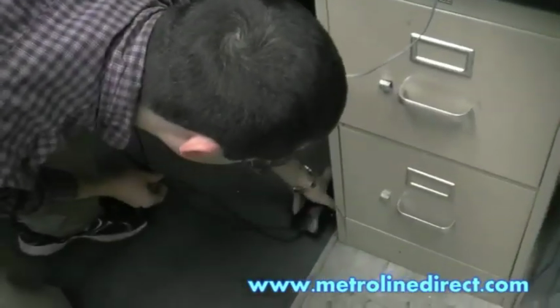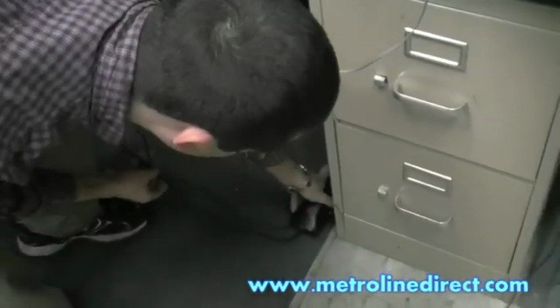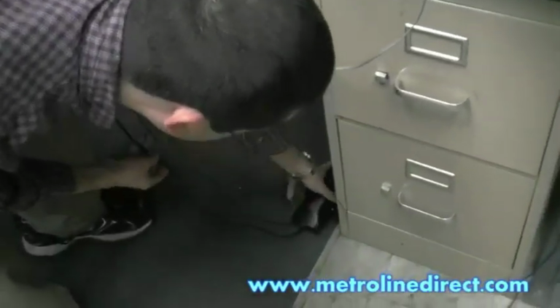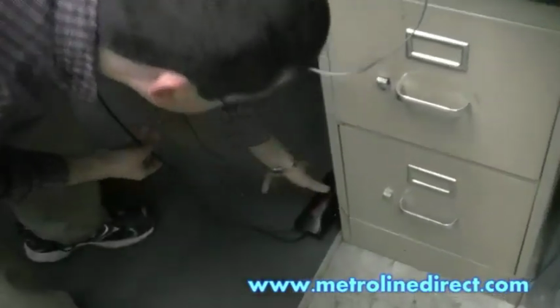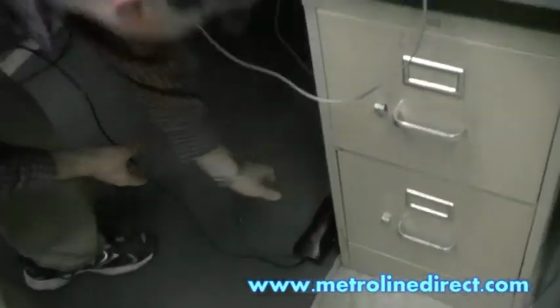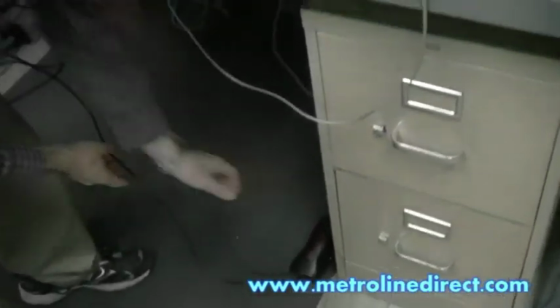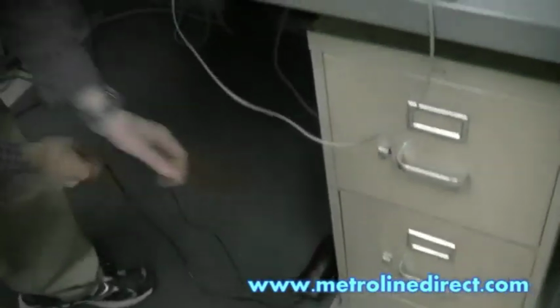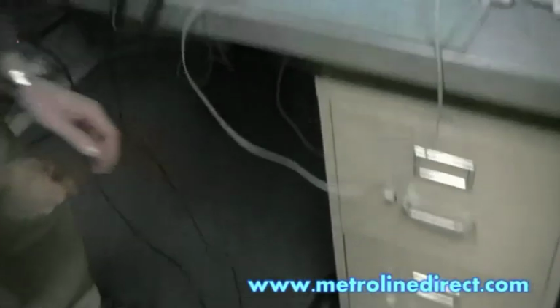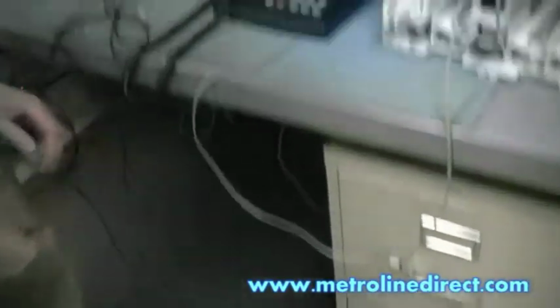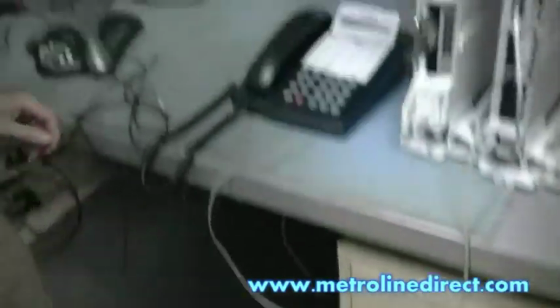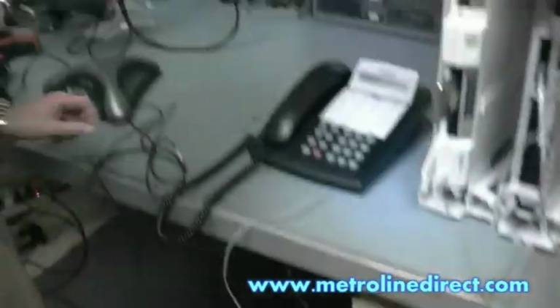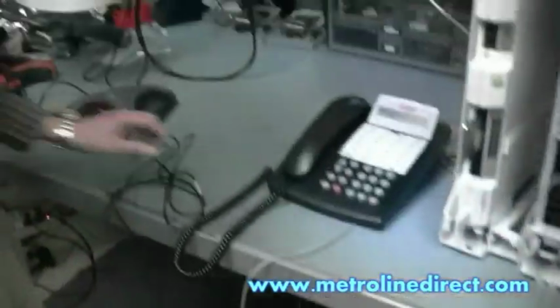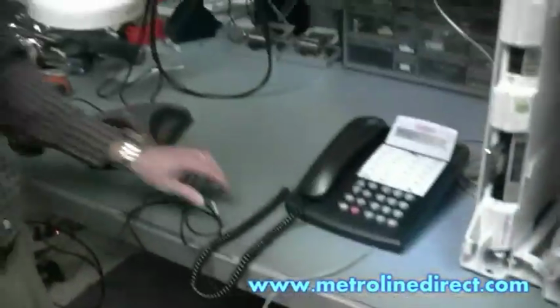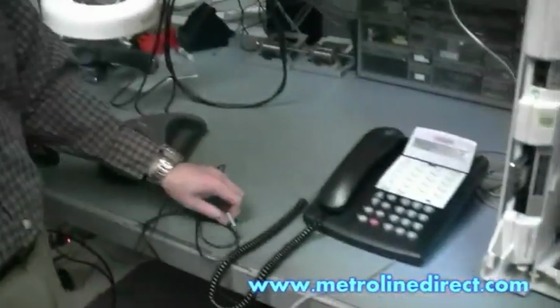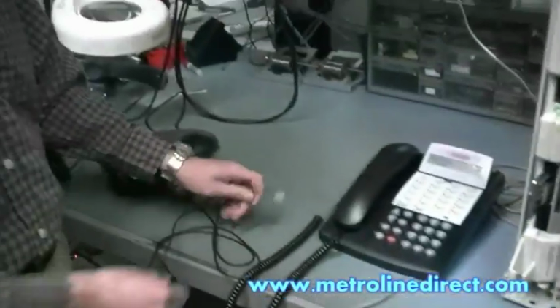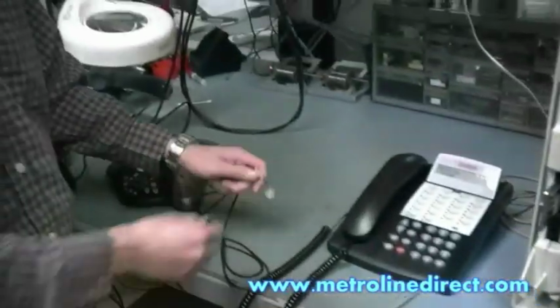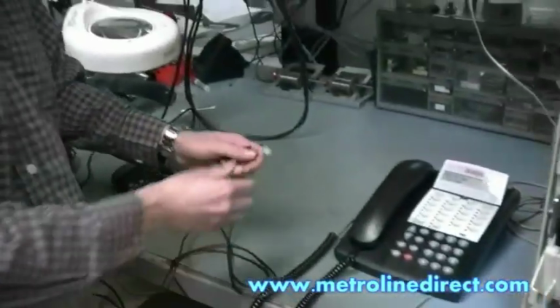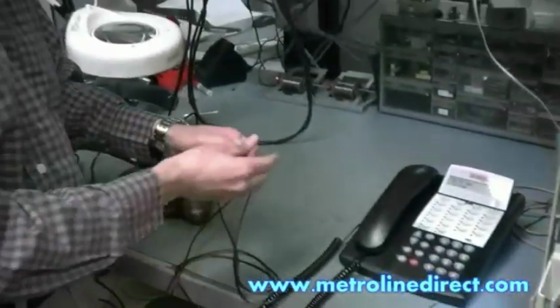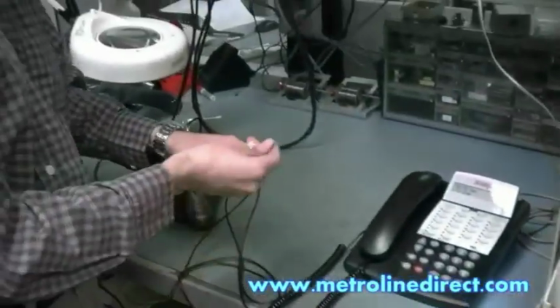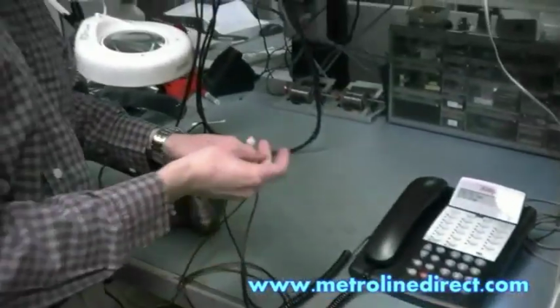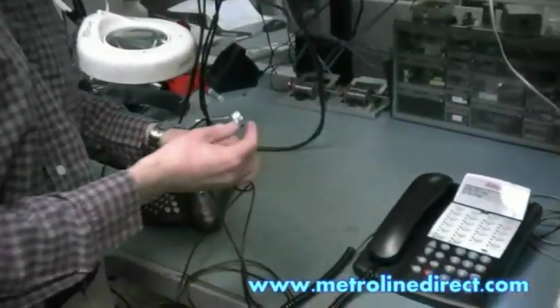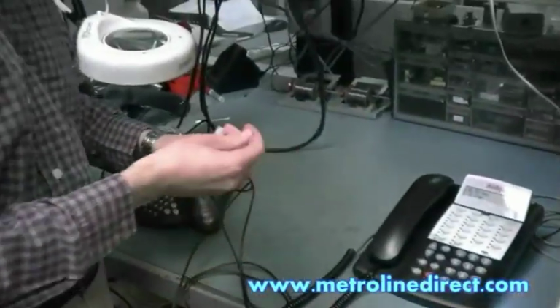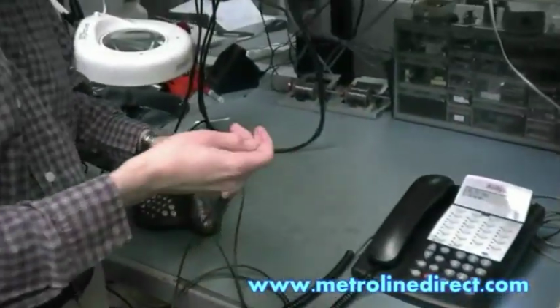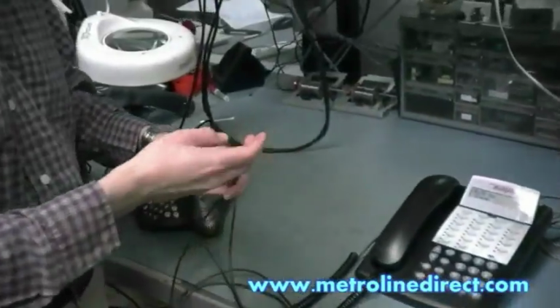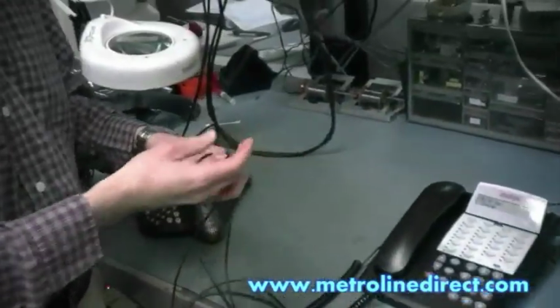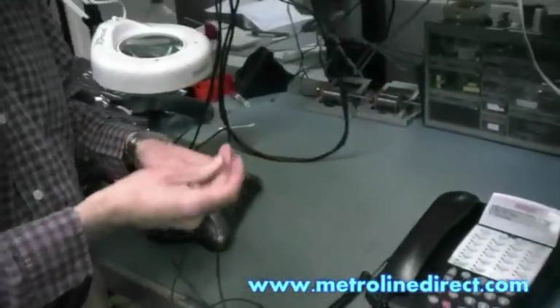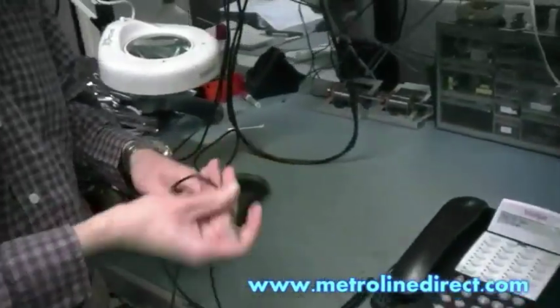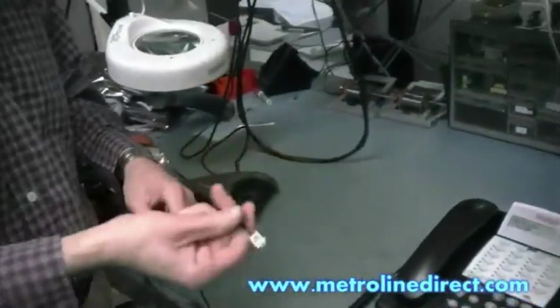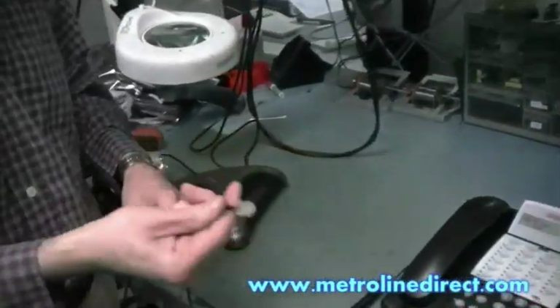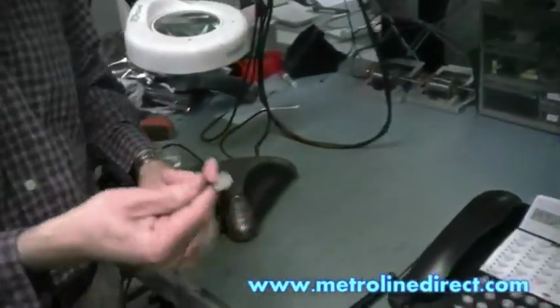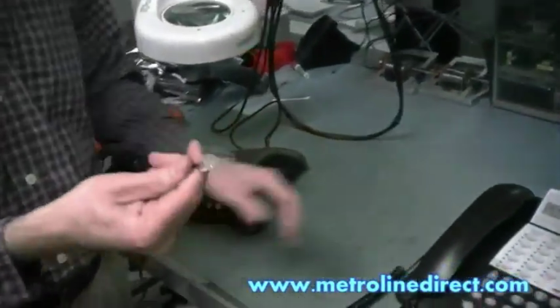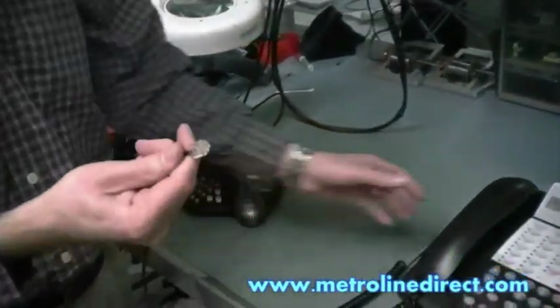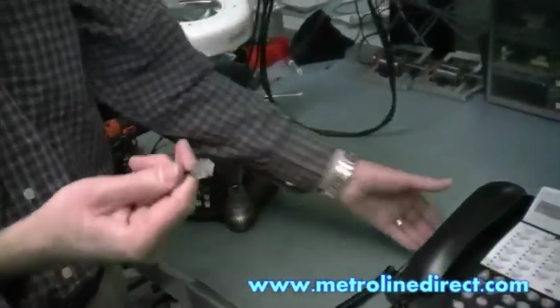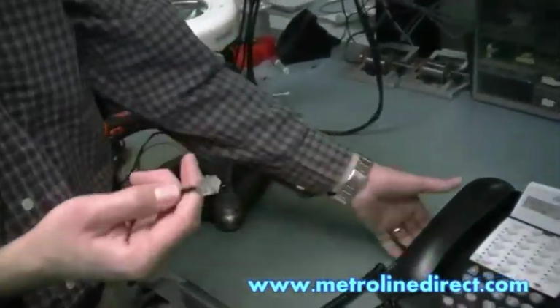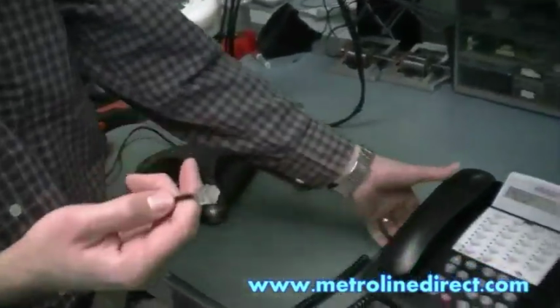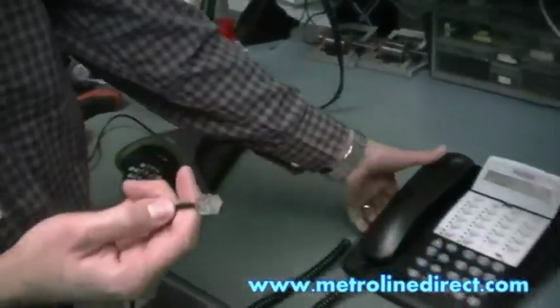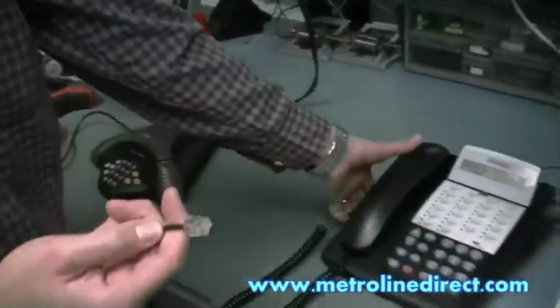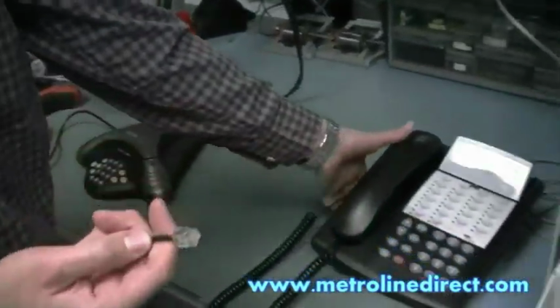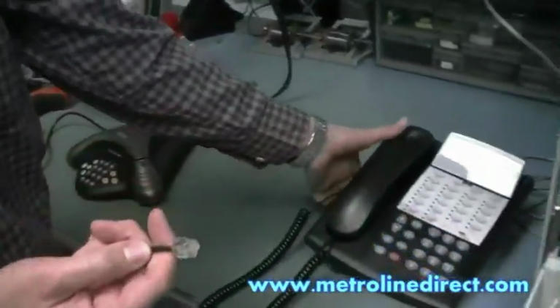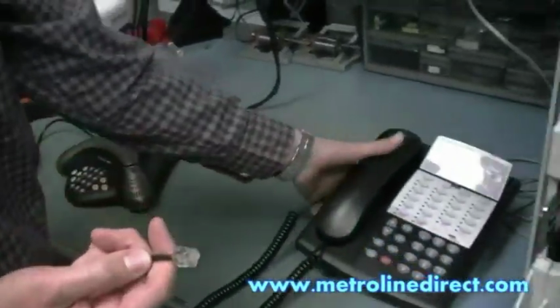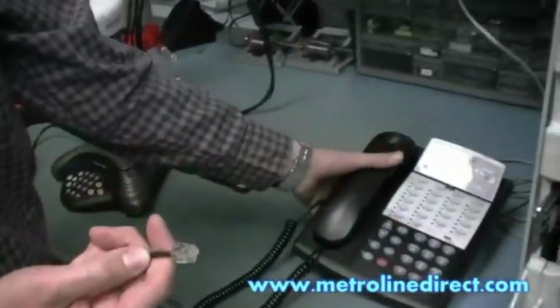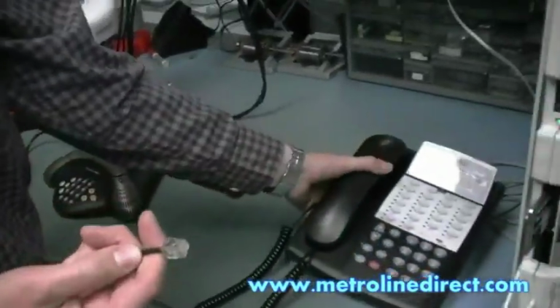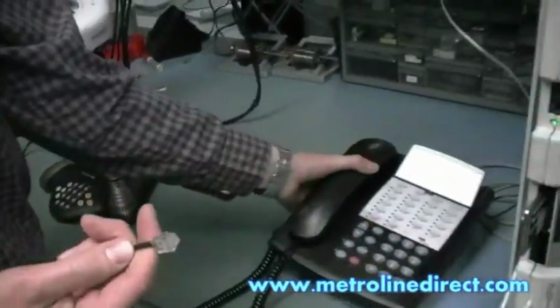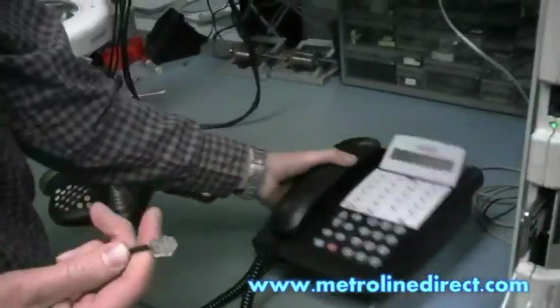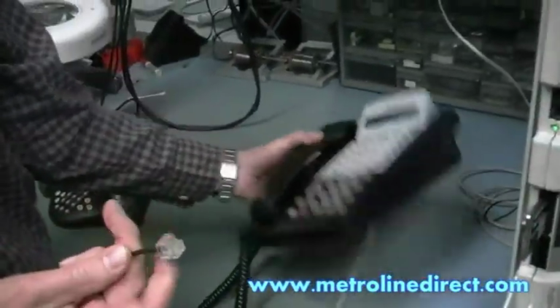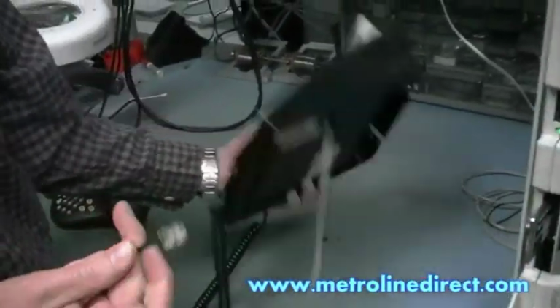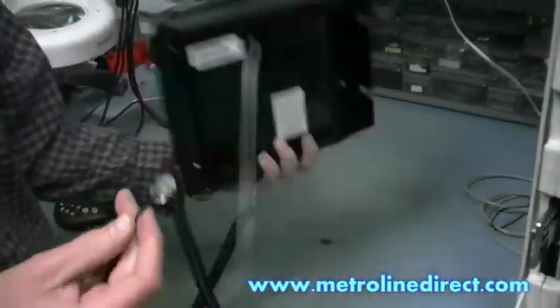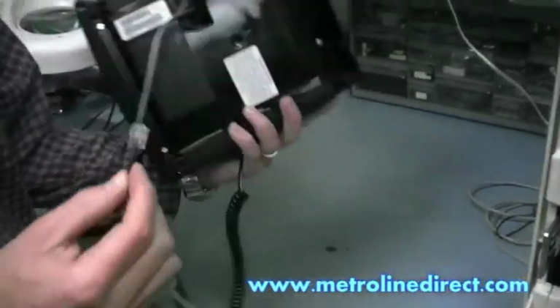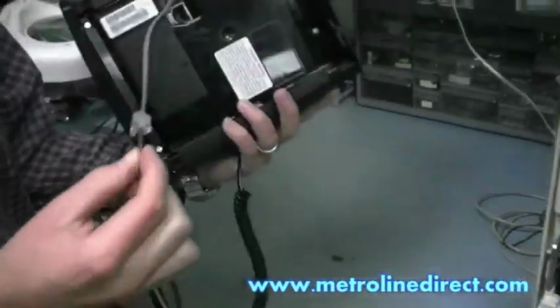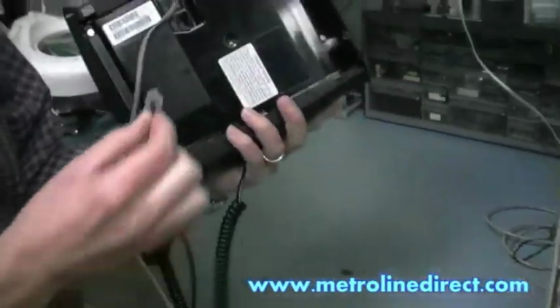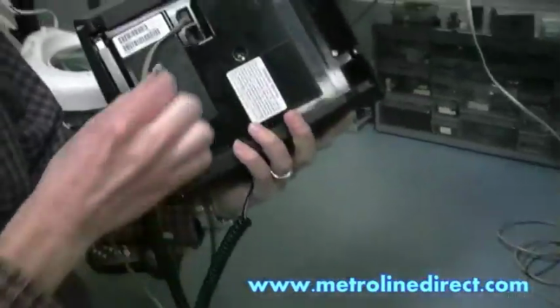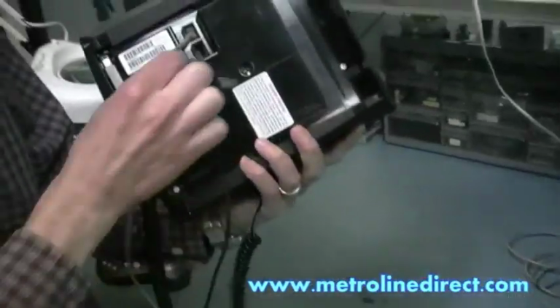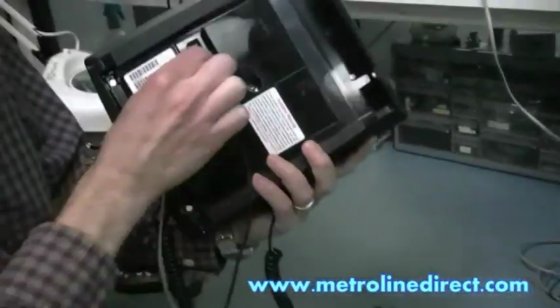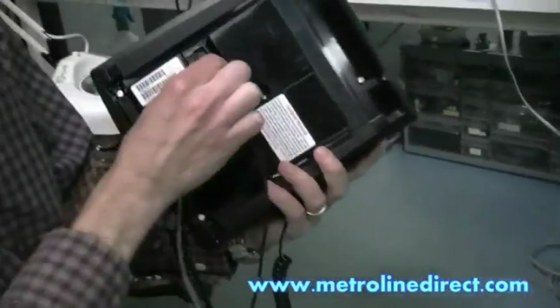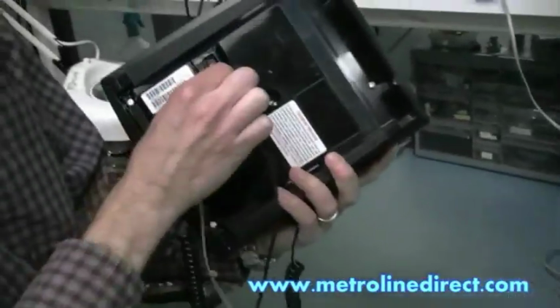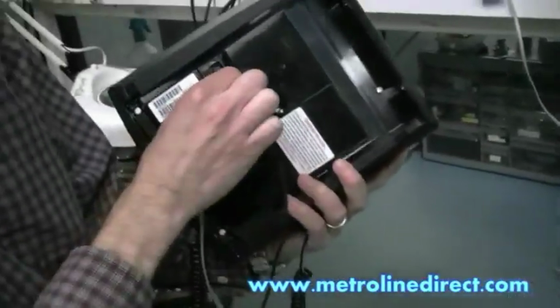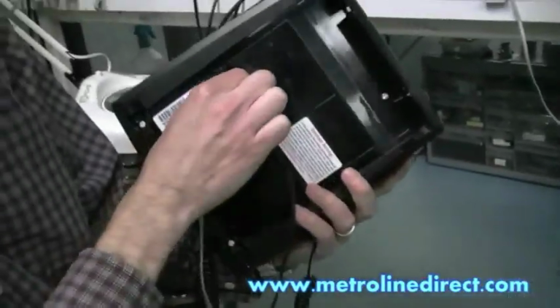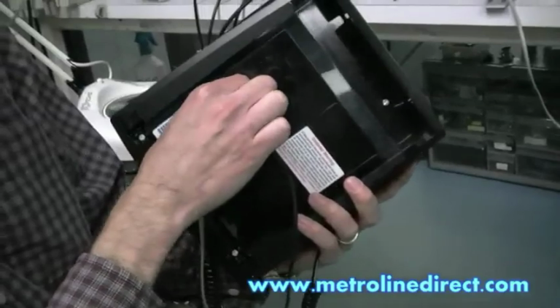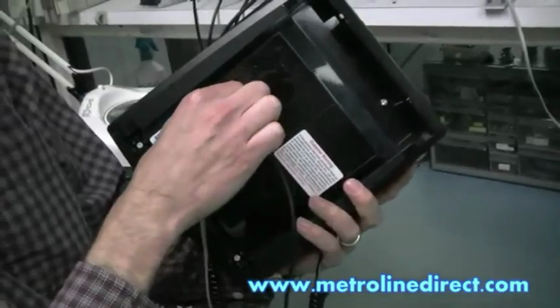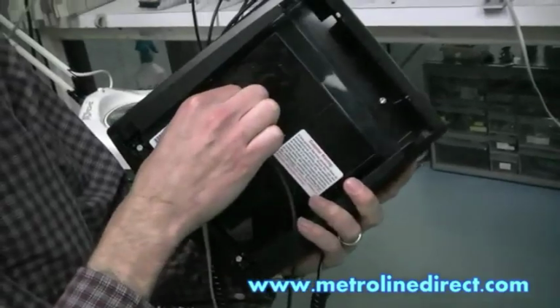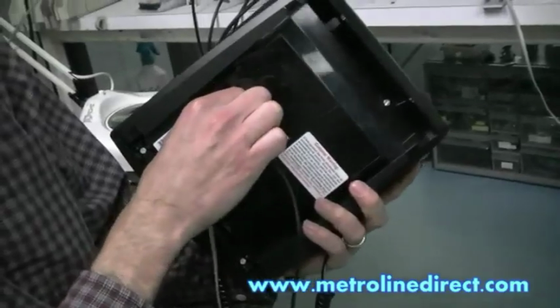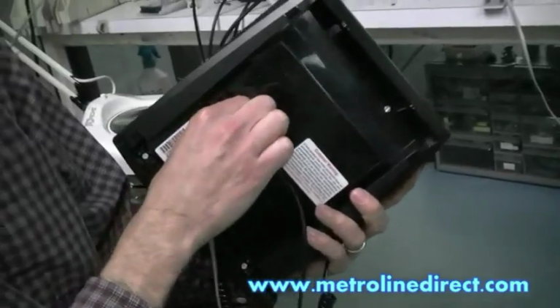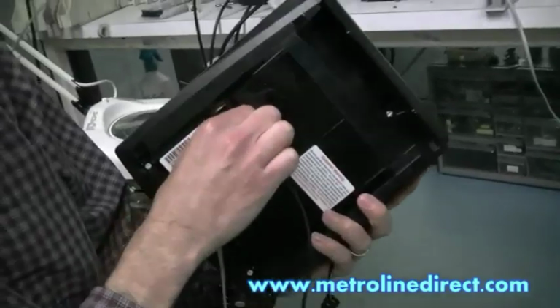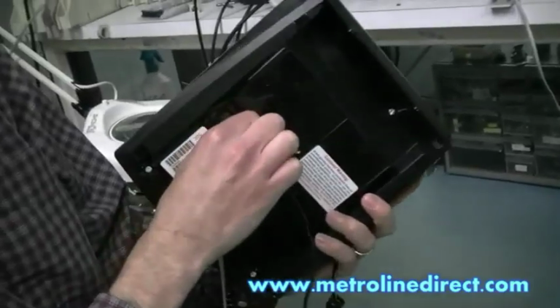Plug that in. Now plug in the 2-pin line cord on the back of your phone into the auxiliary port.